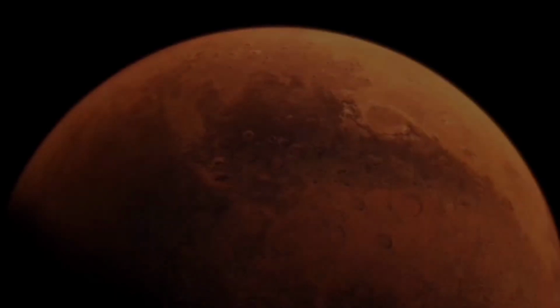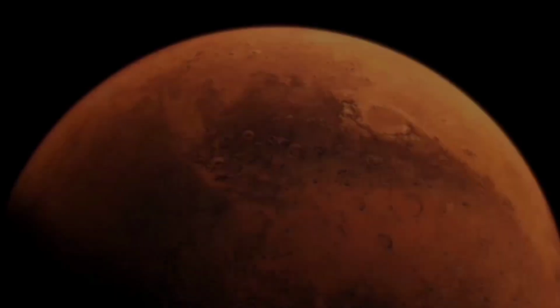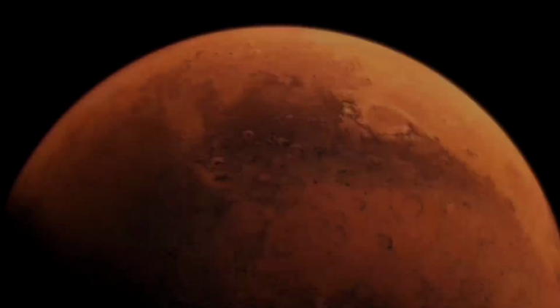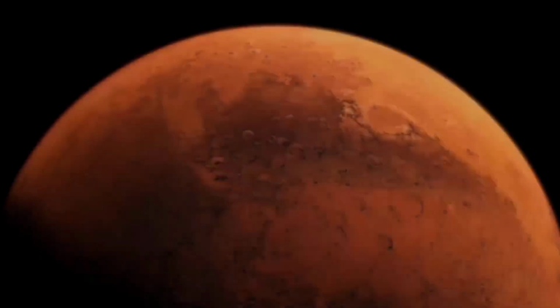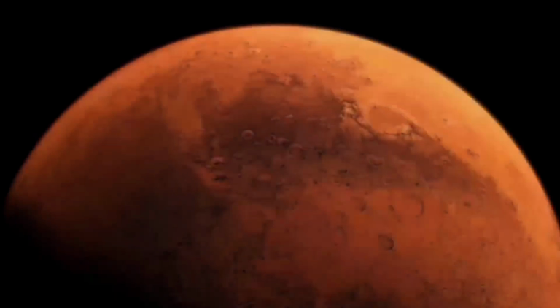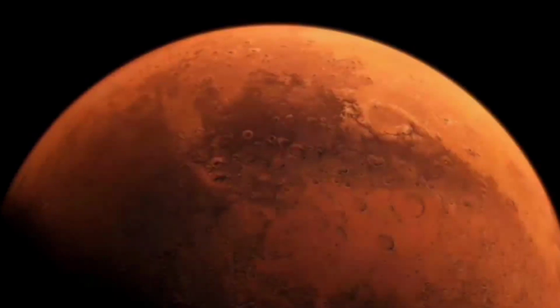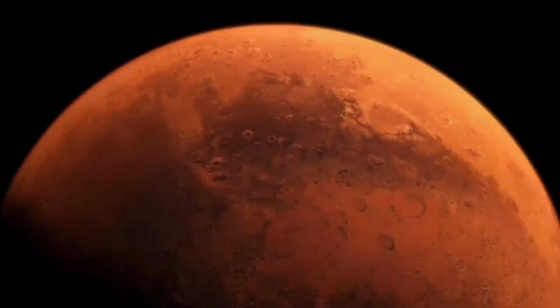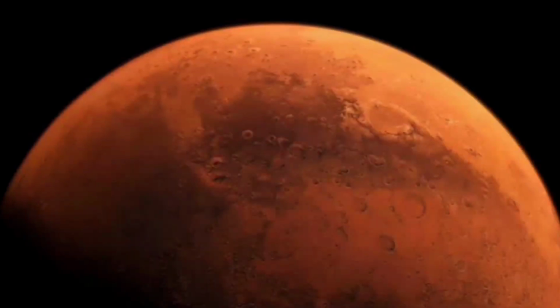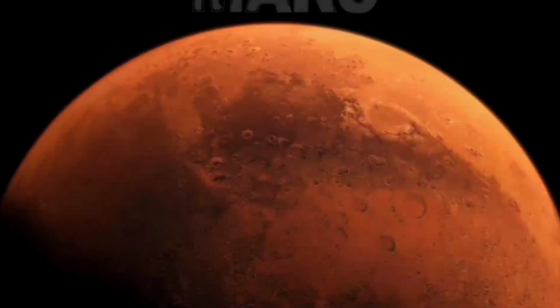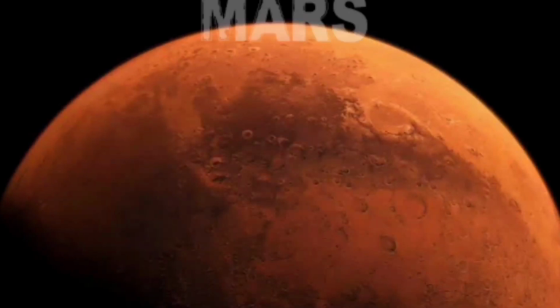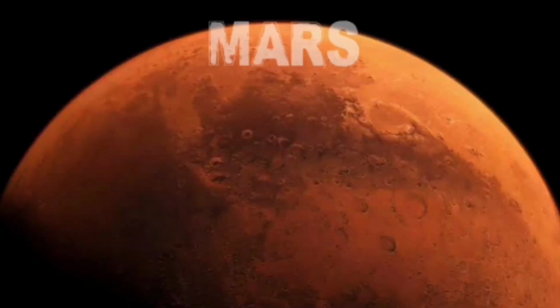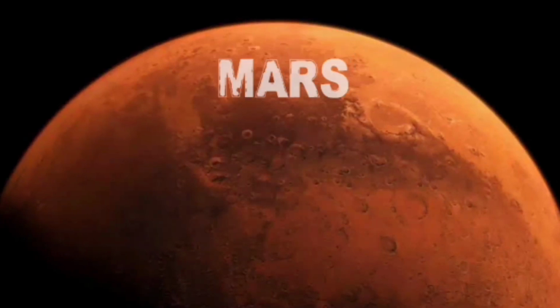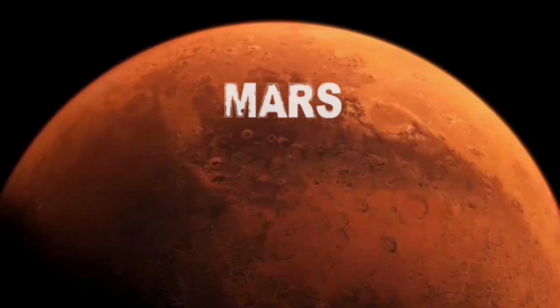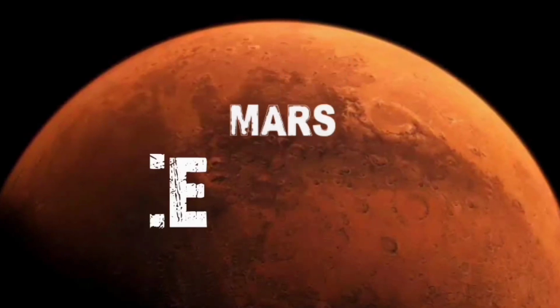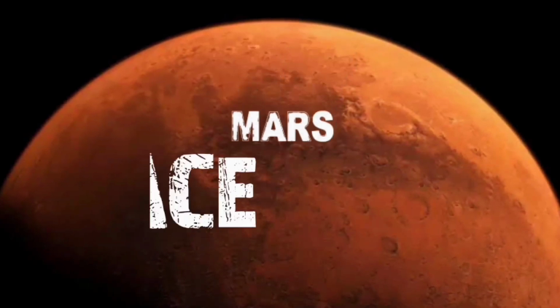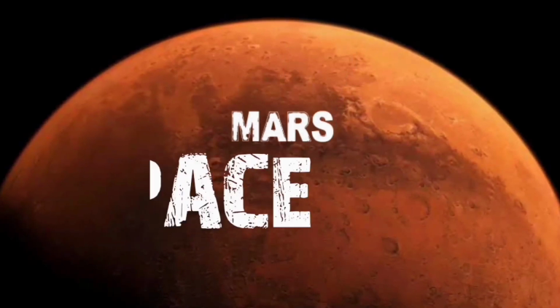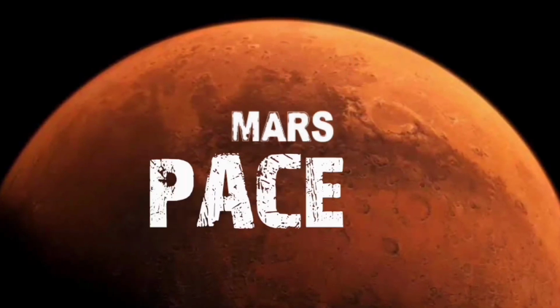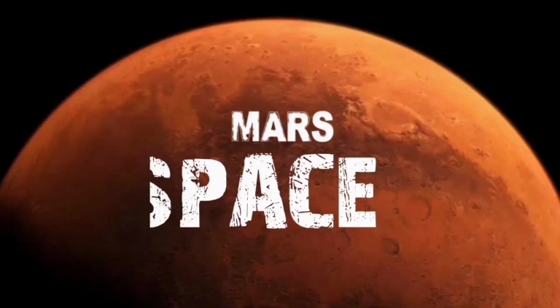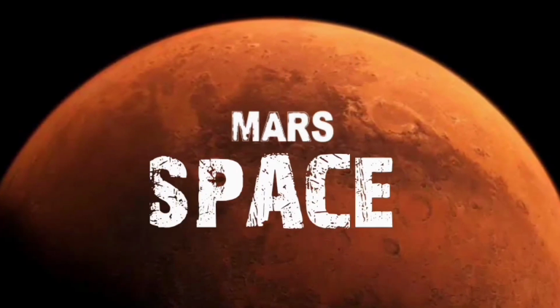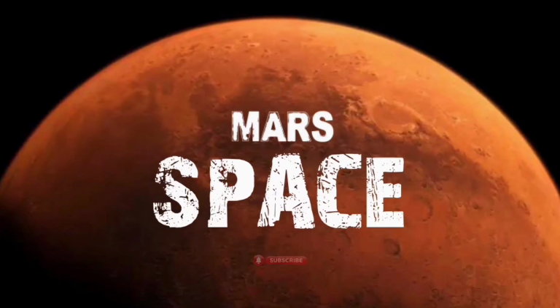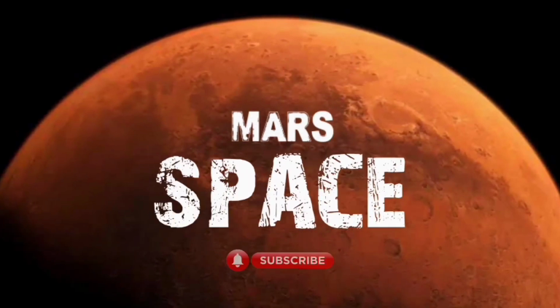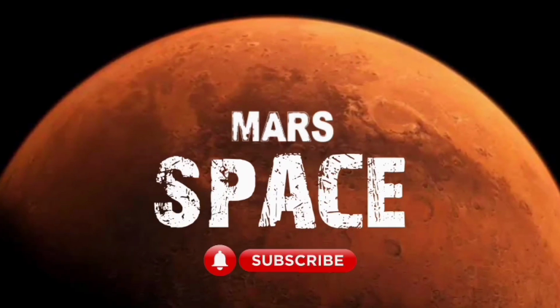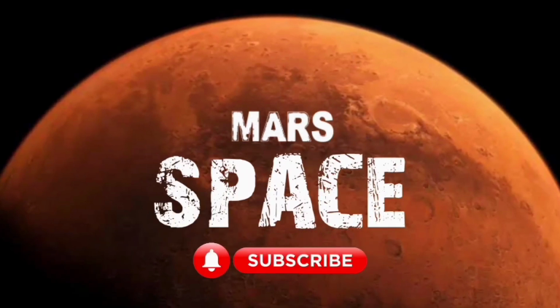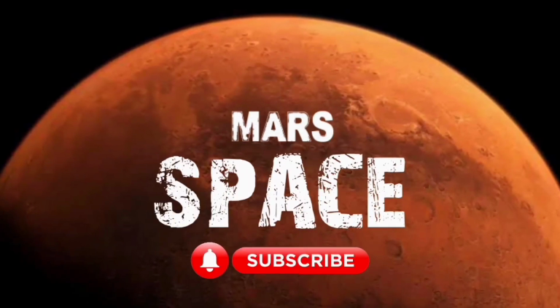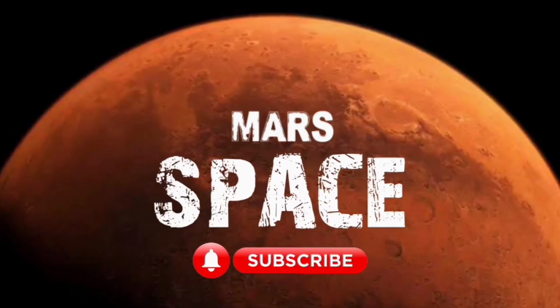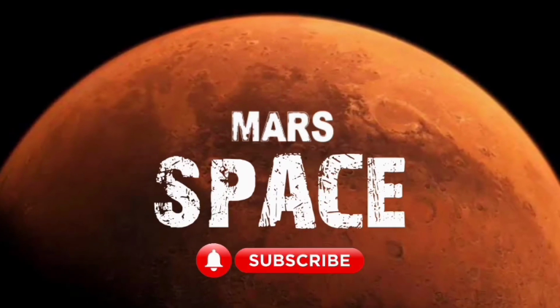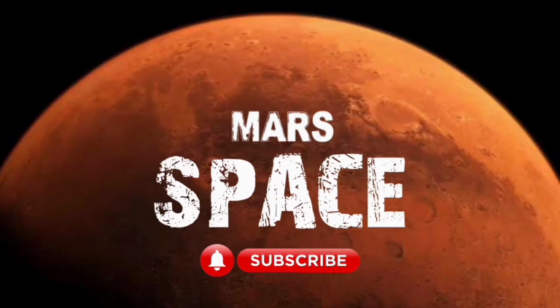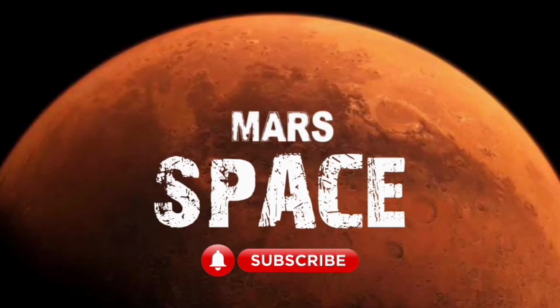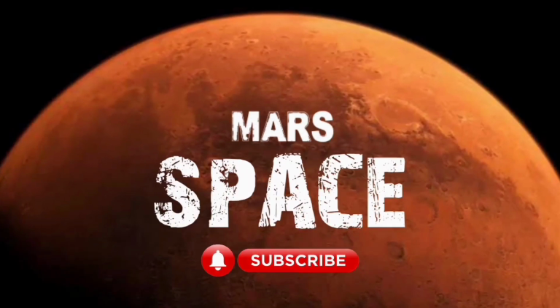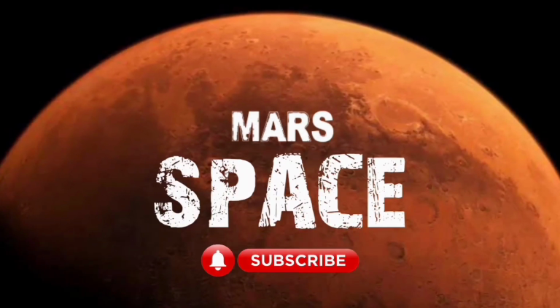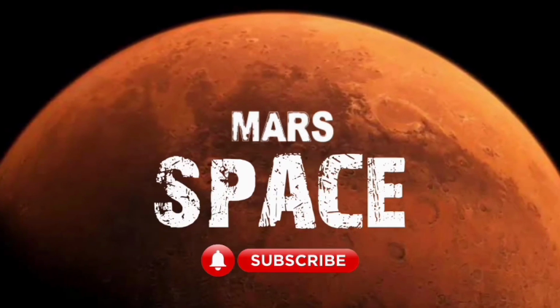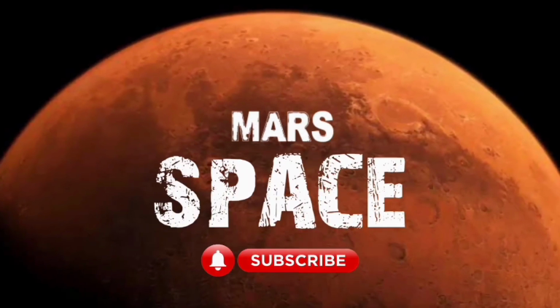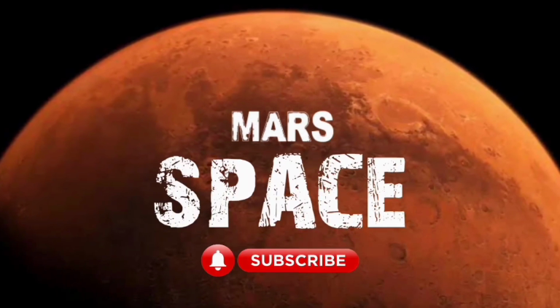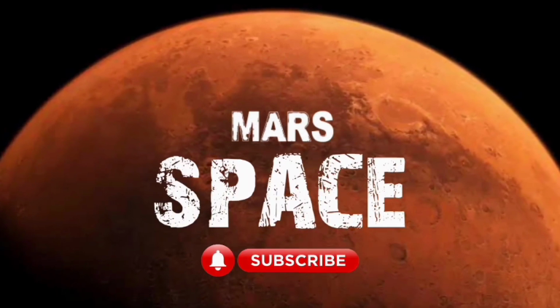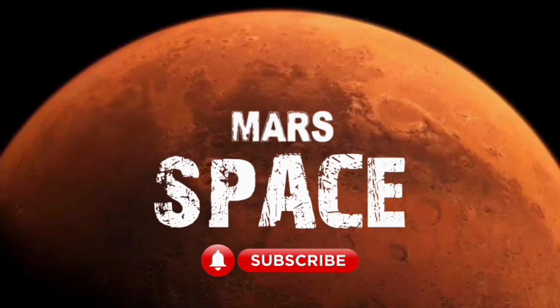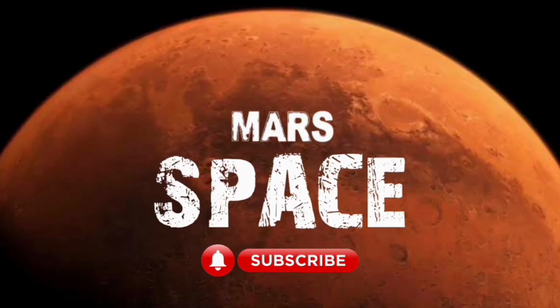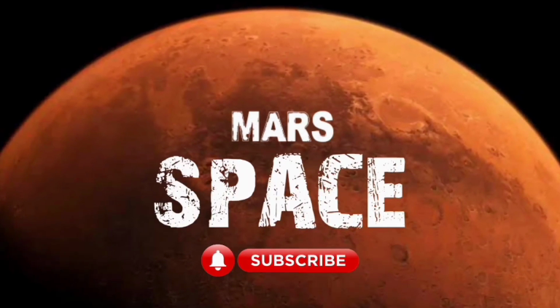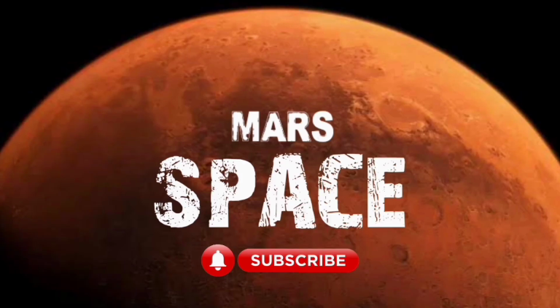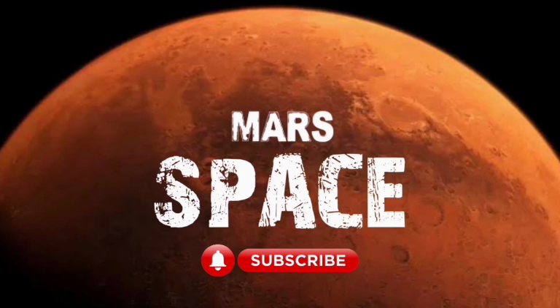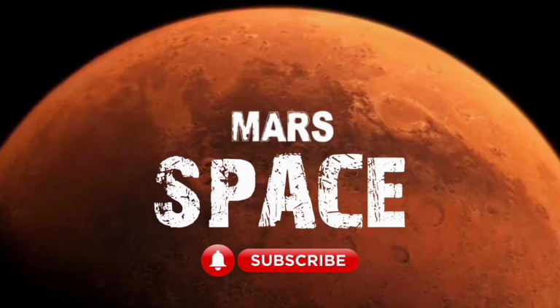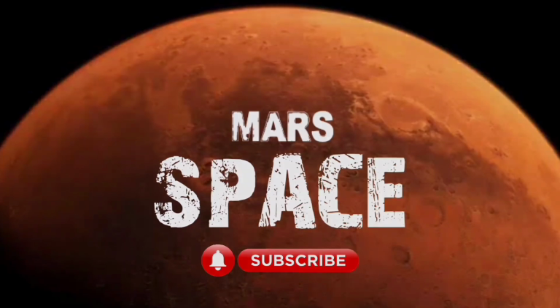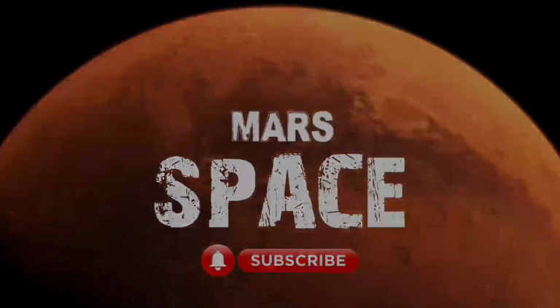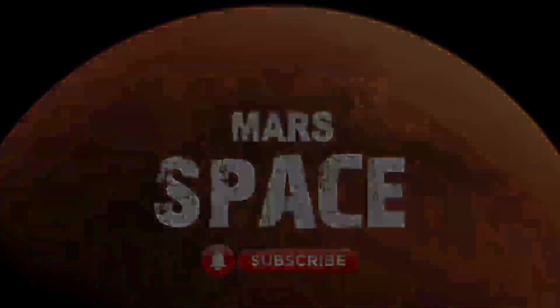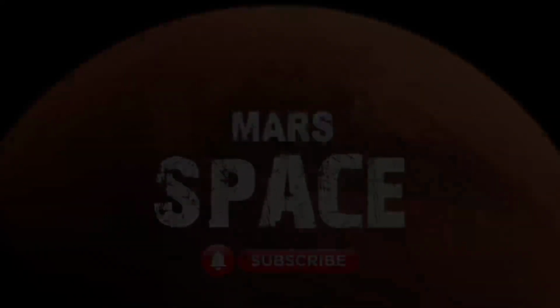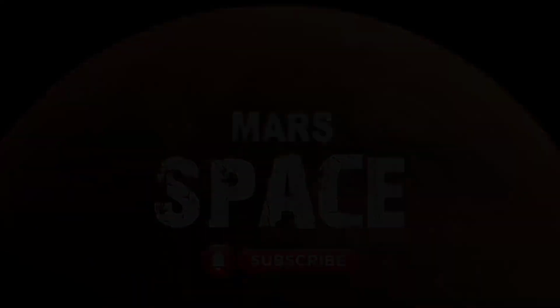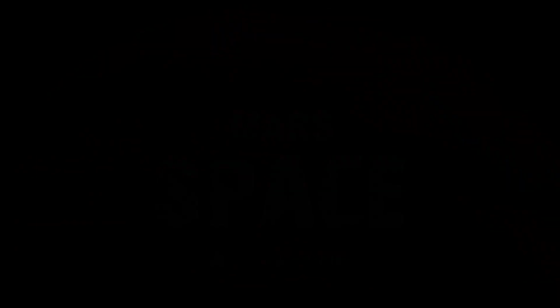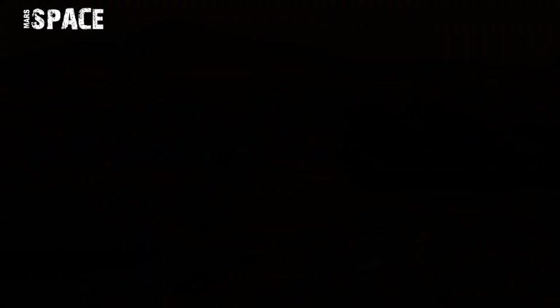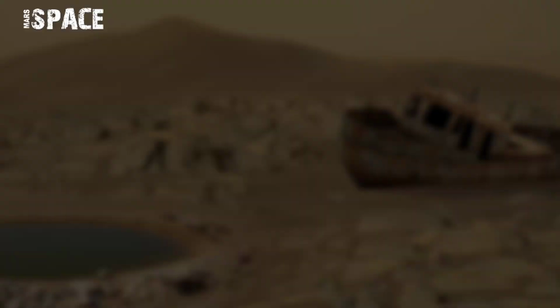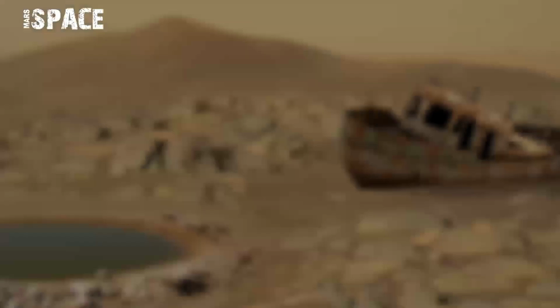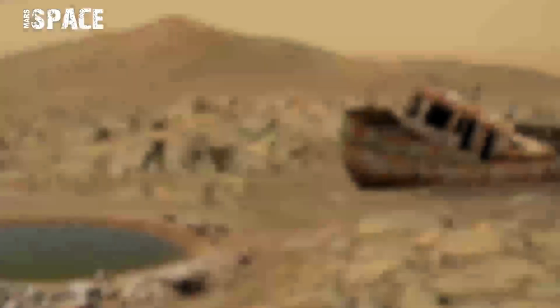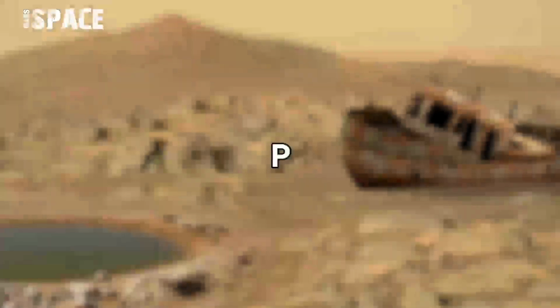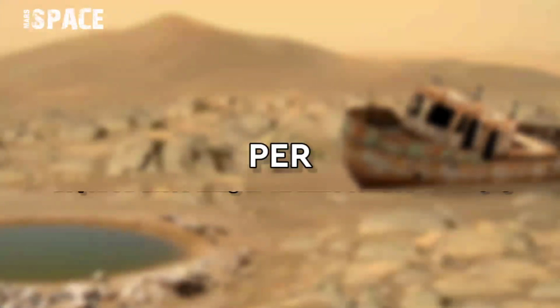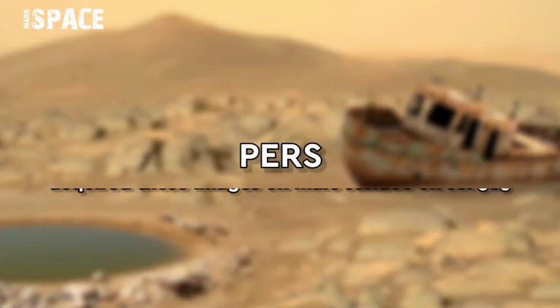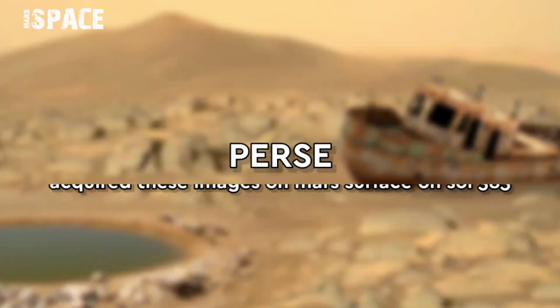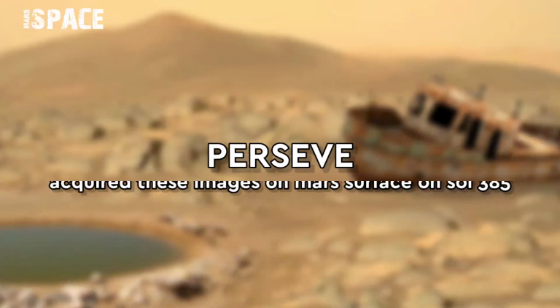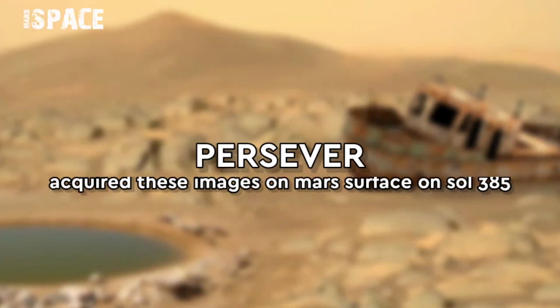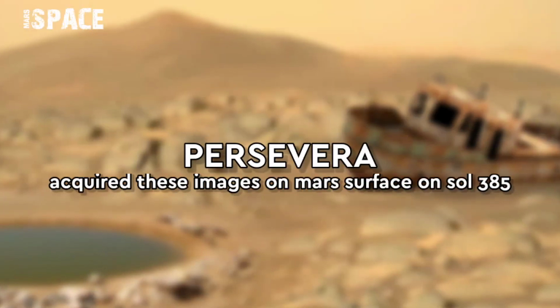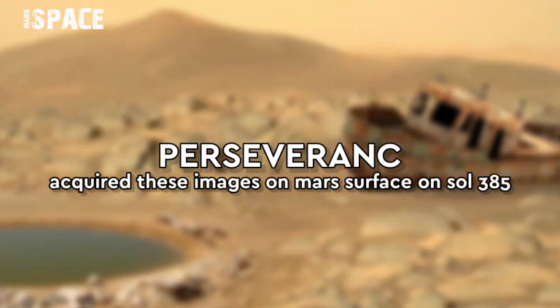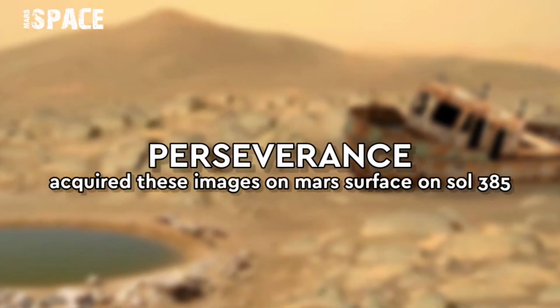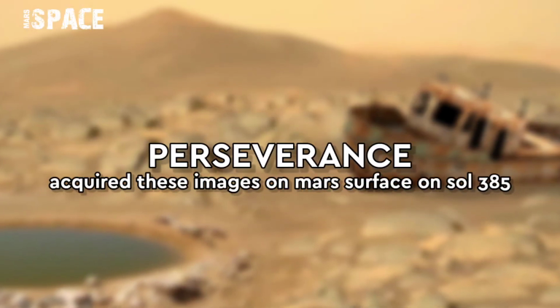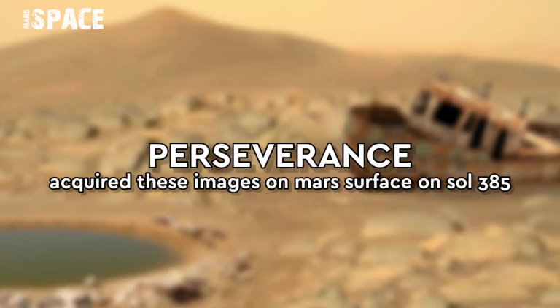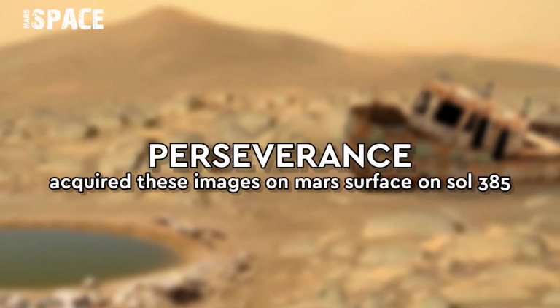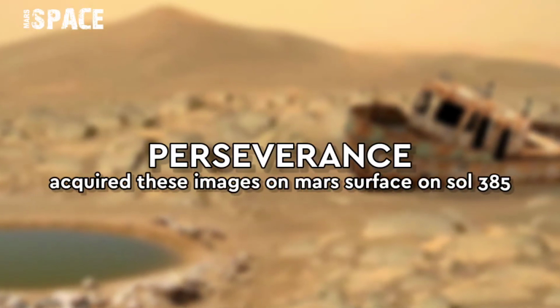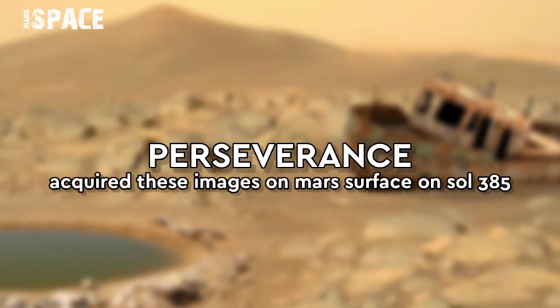Hello everyone, welcome back to our YouTube channel Mars's Bass. If you are new, hit the bell icon with thumbs up and please watch till the end.